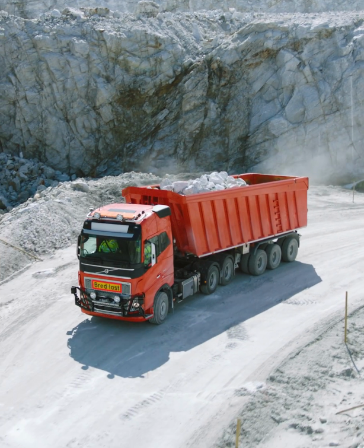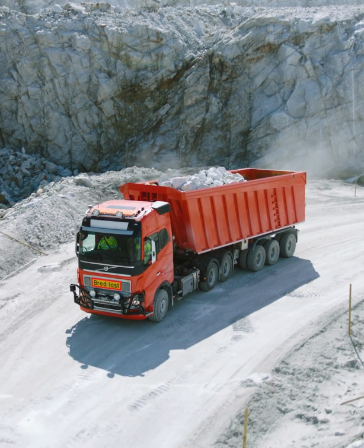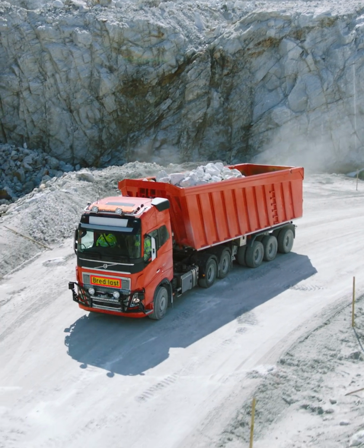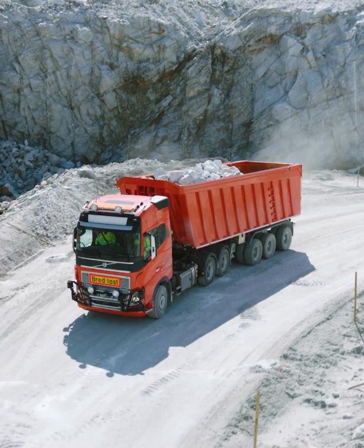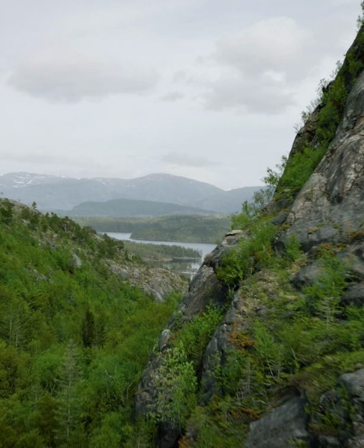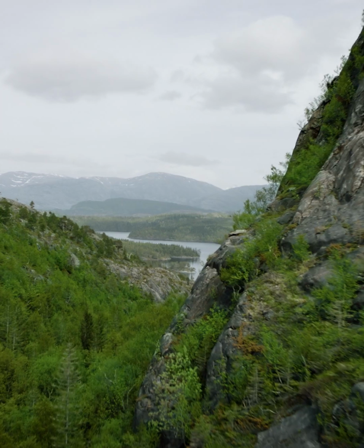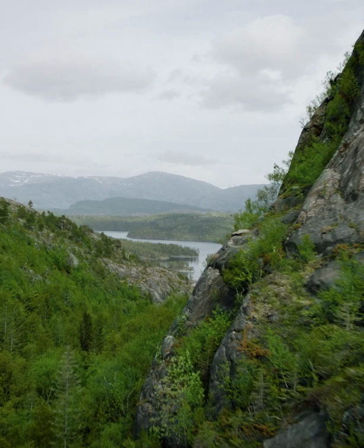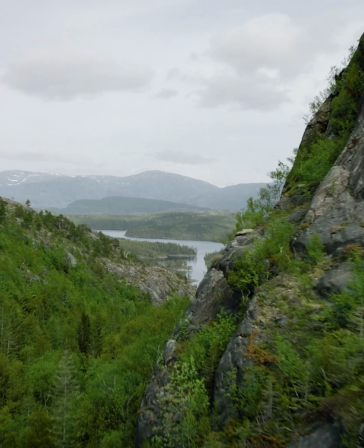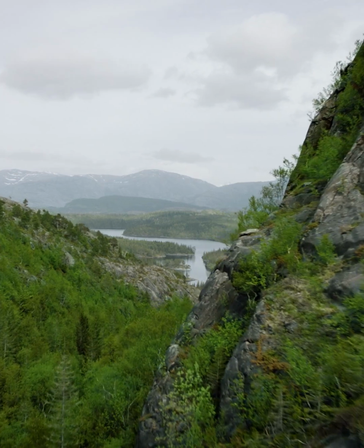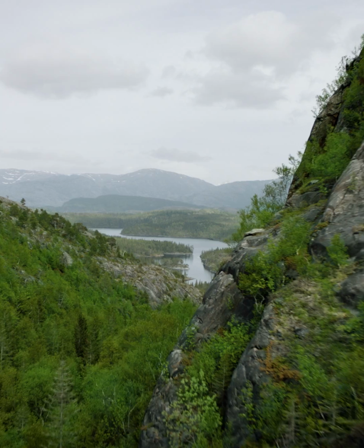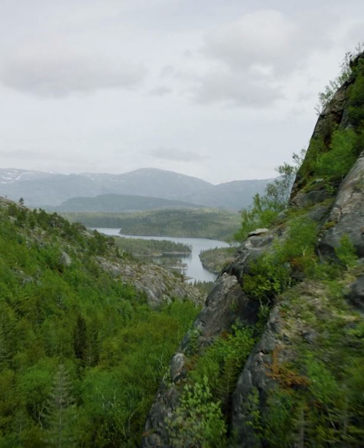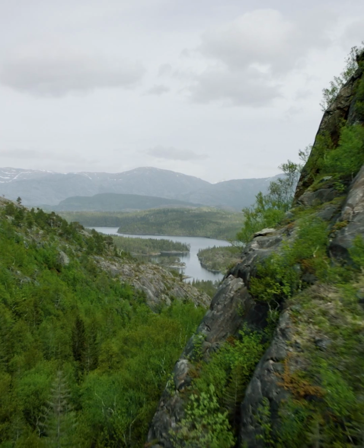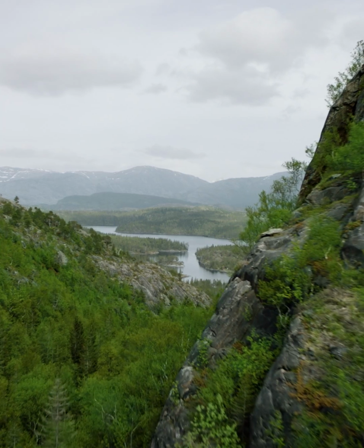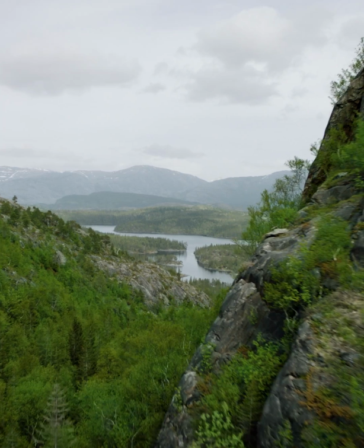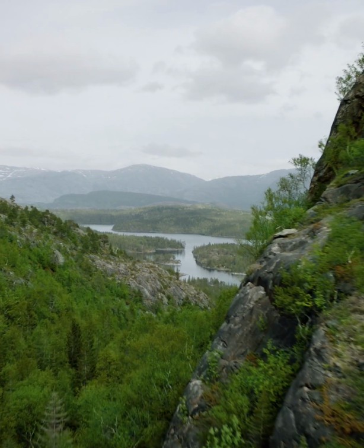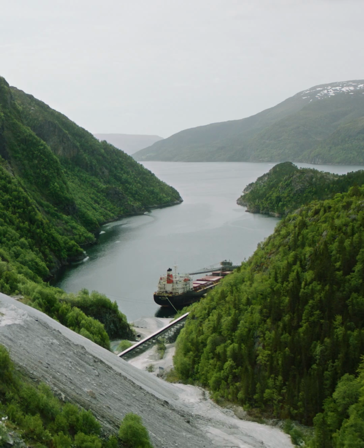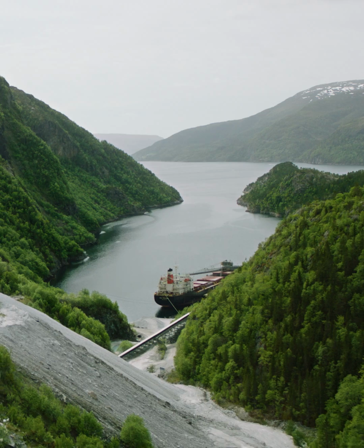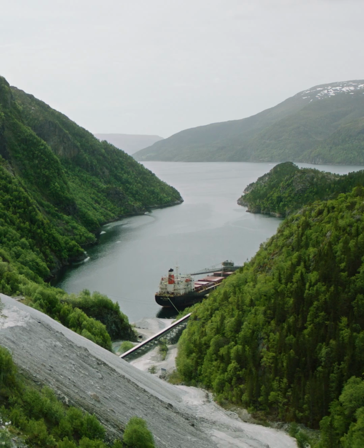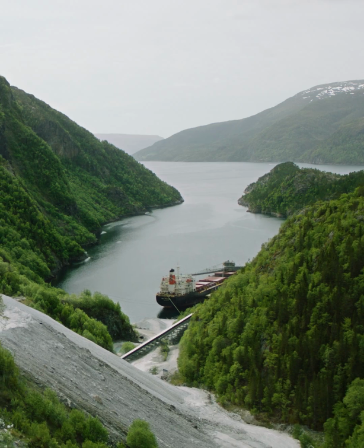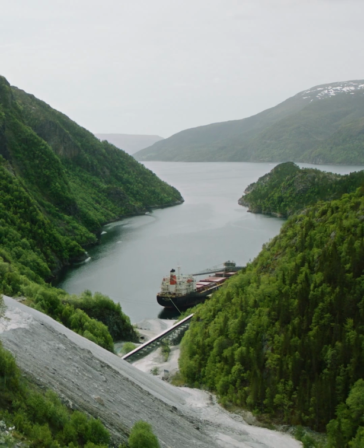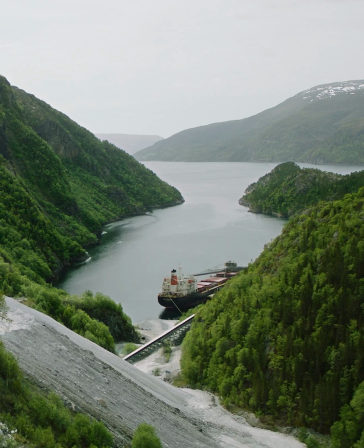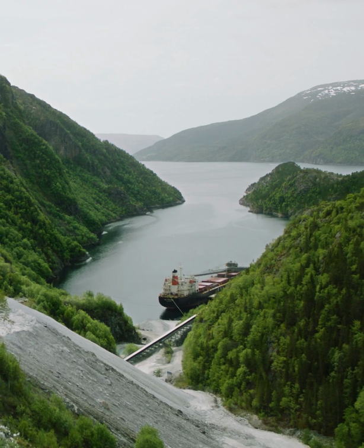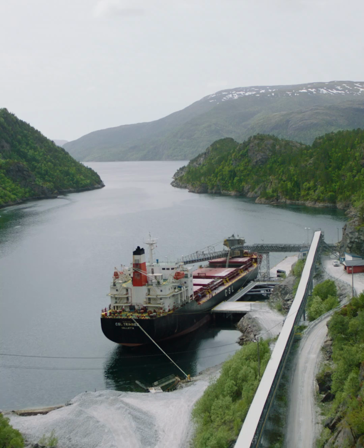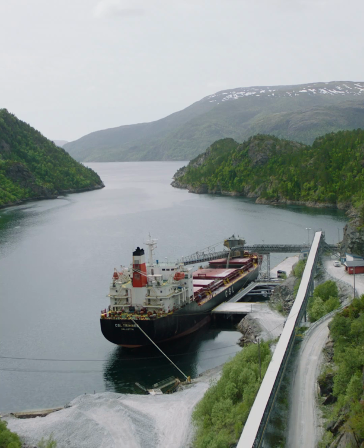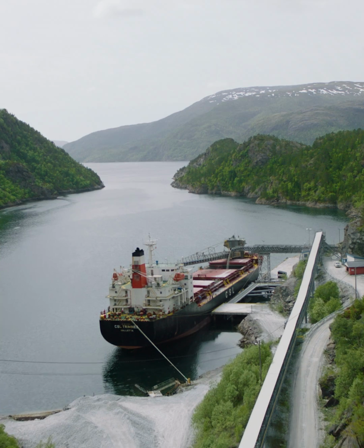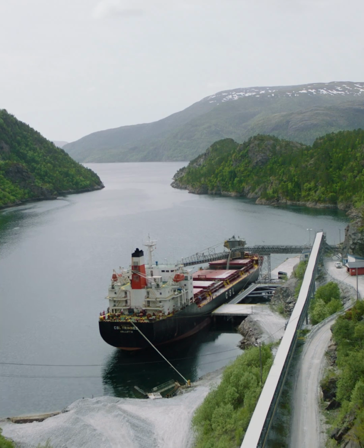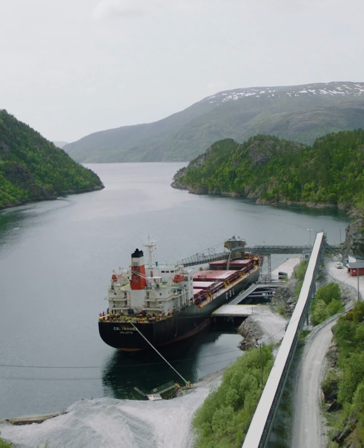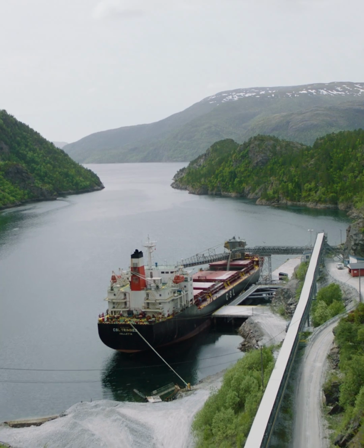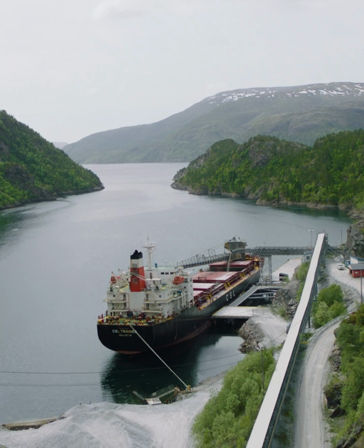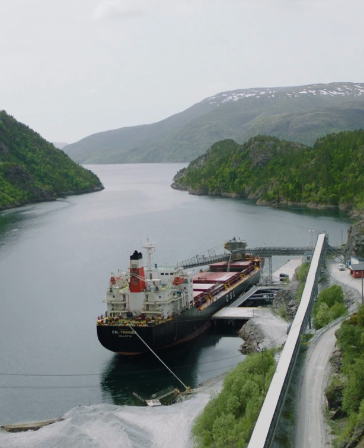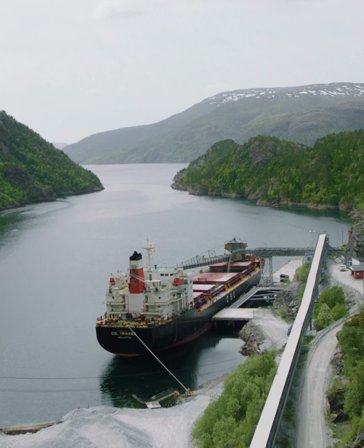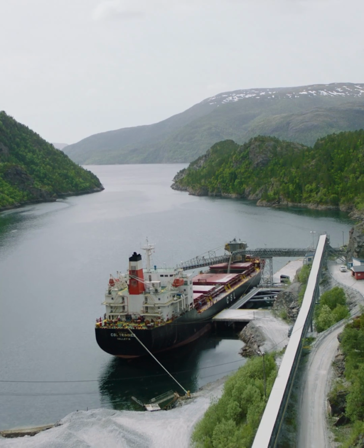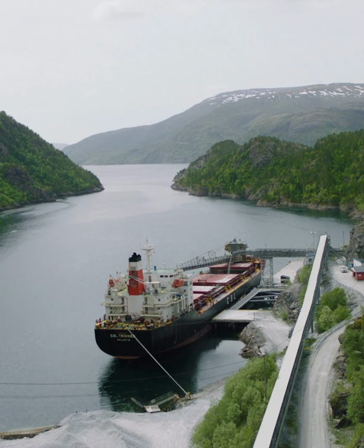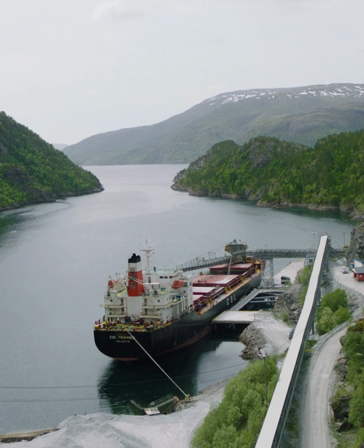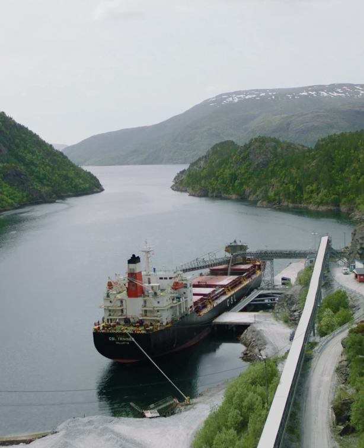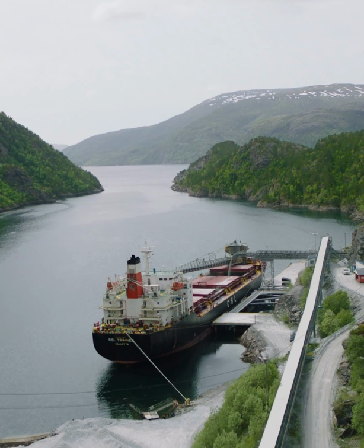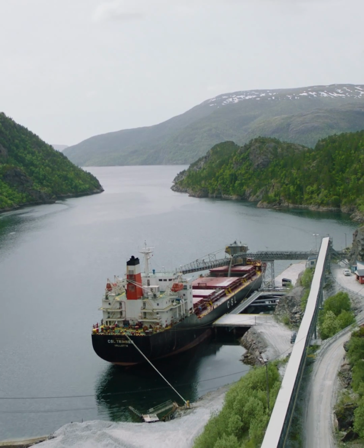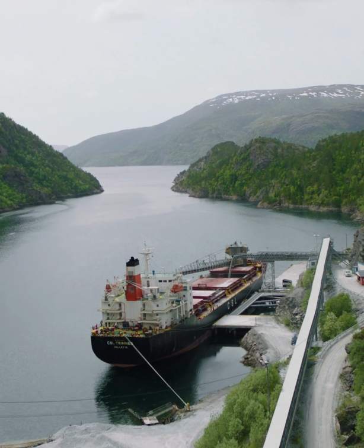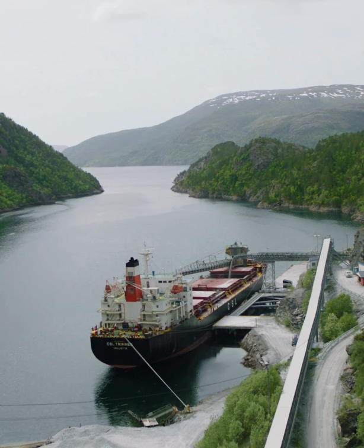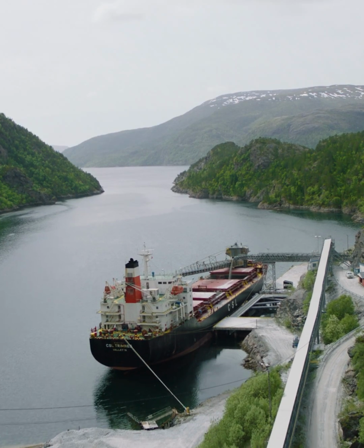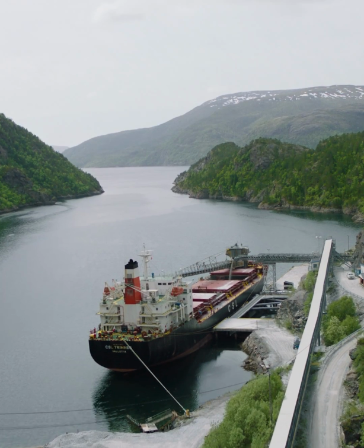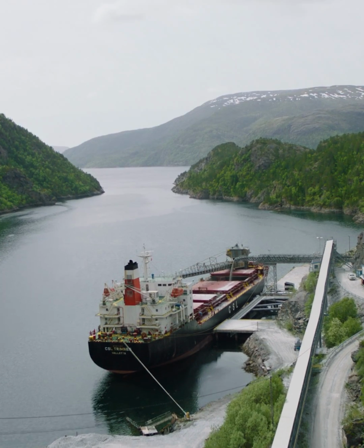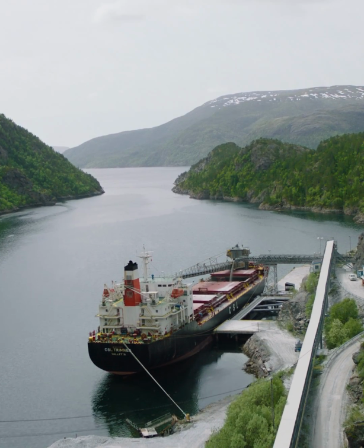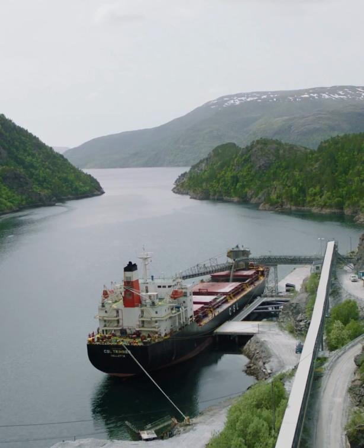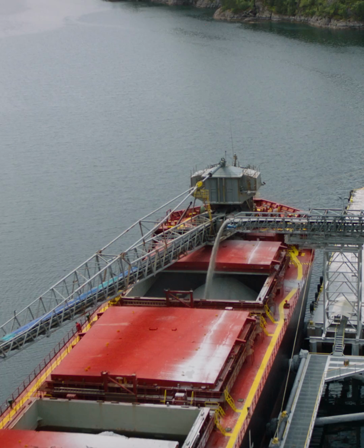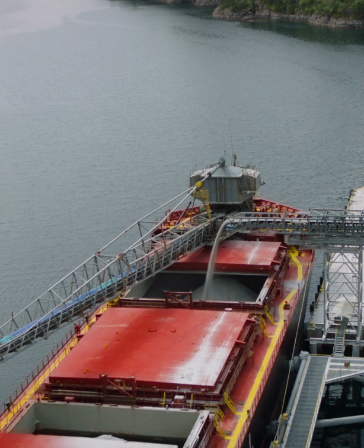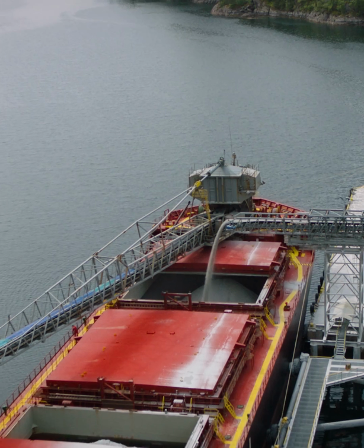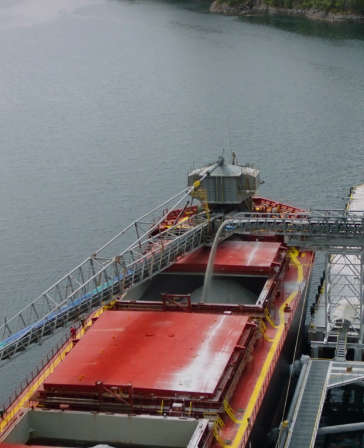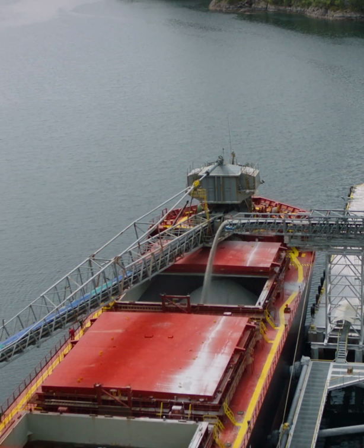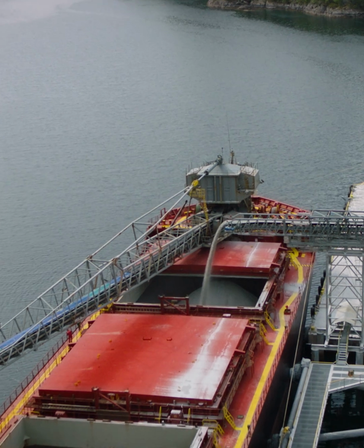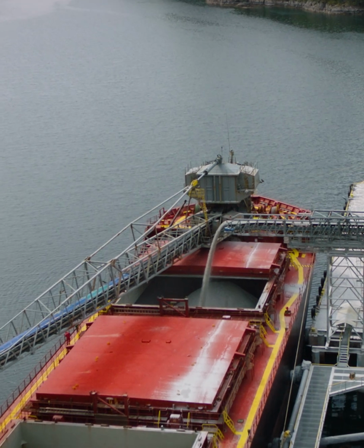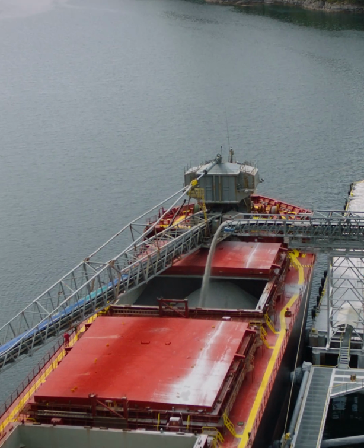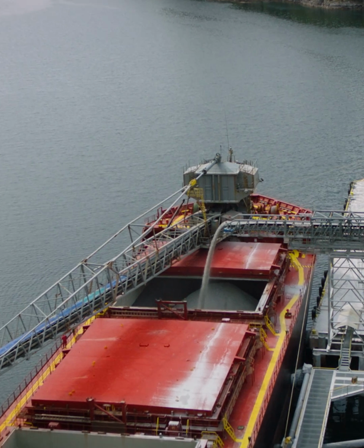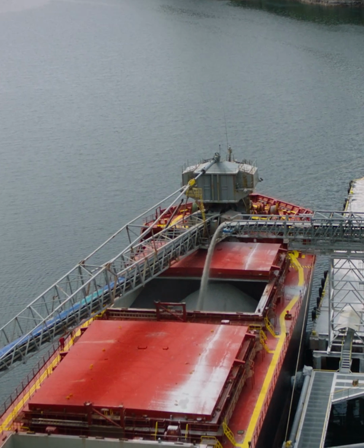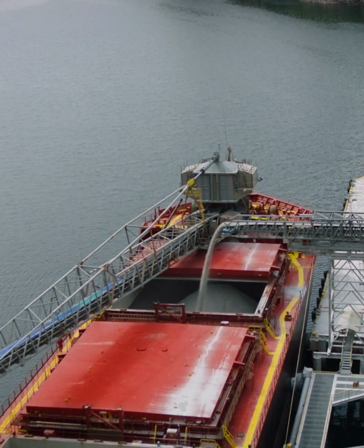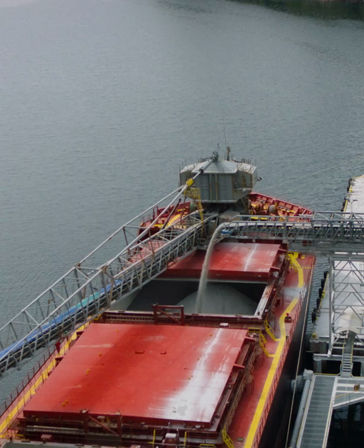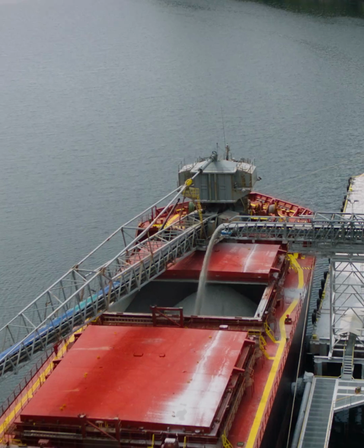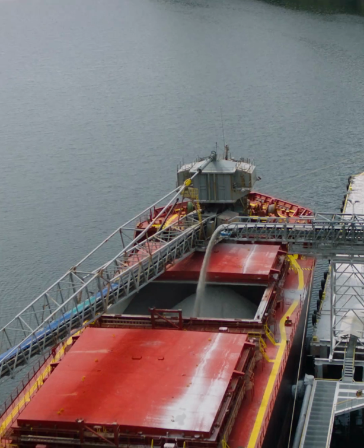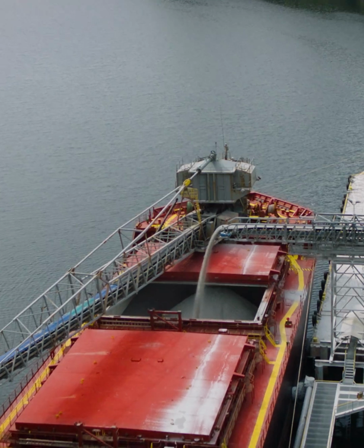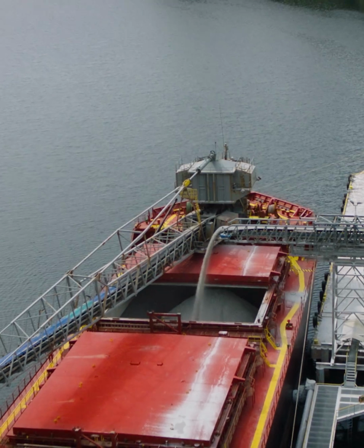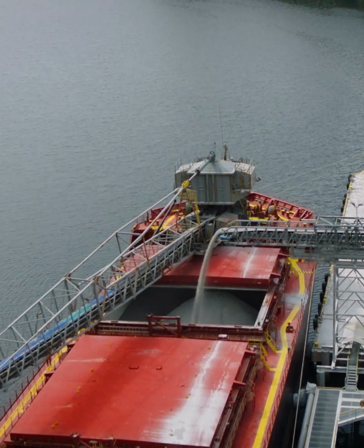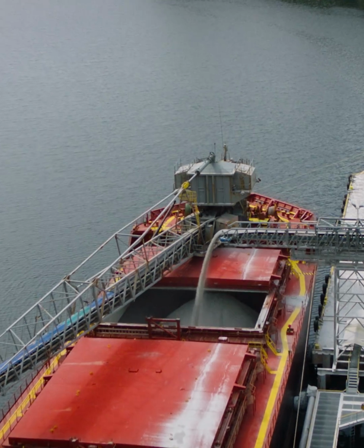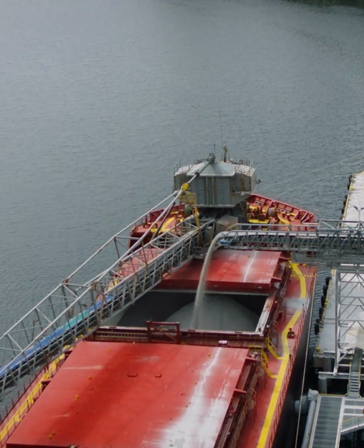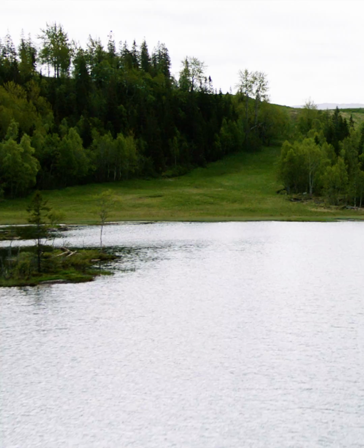A boat is waiting by the crusher and needs to leave with a full load of limestone. We need to do our part to fill it up.